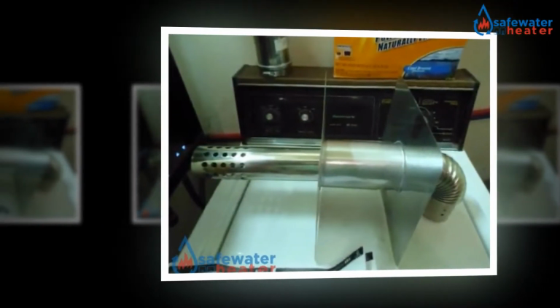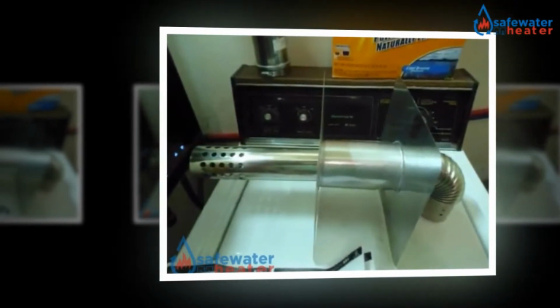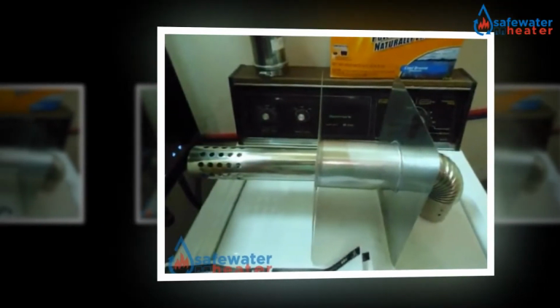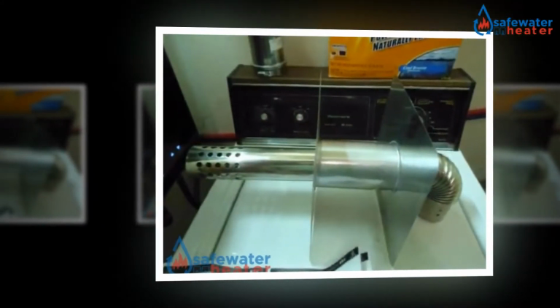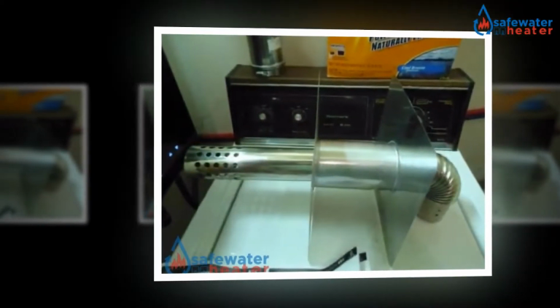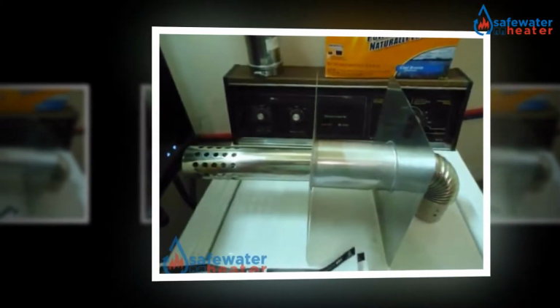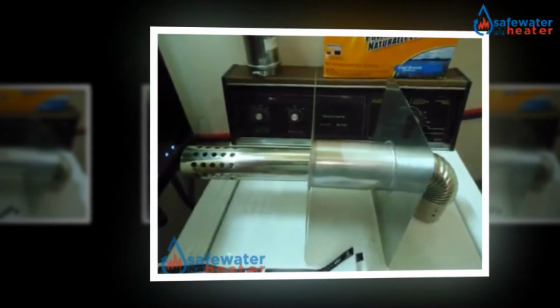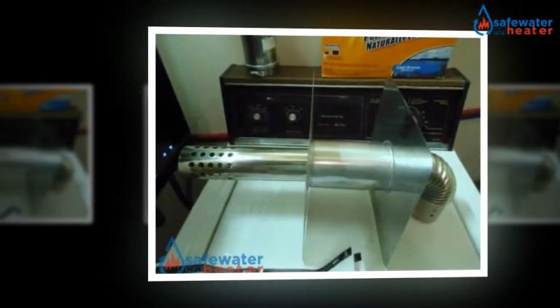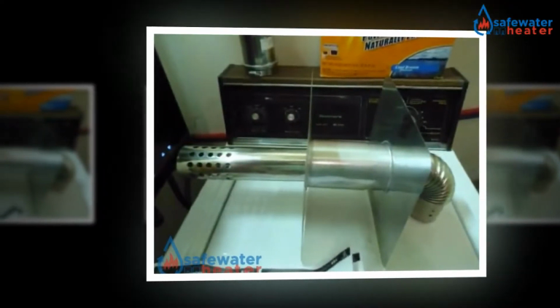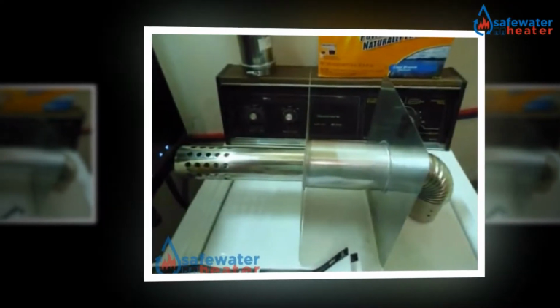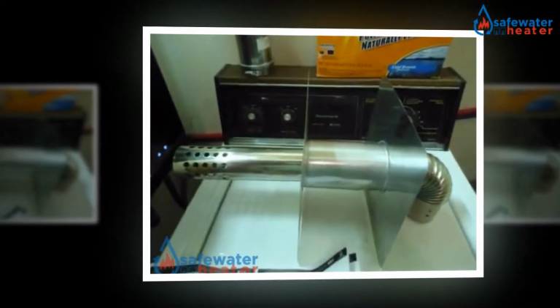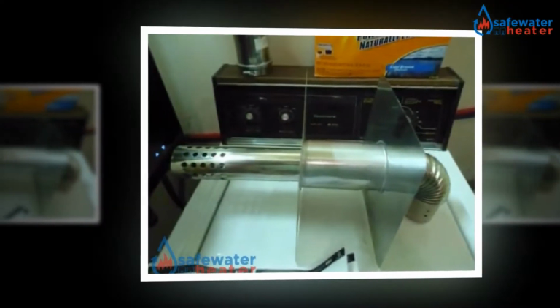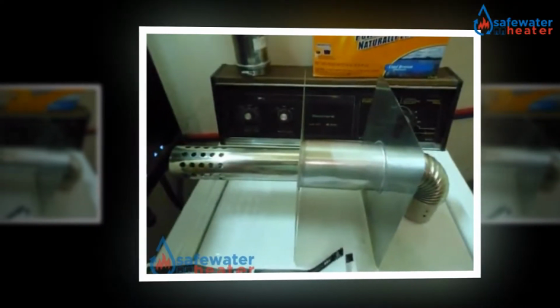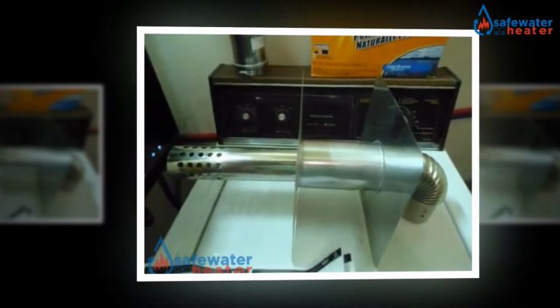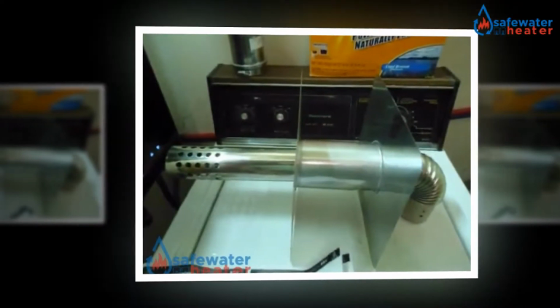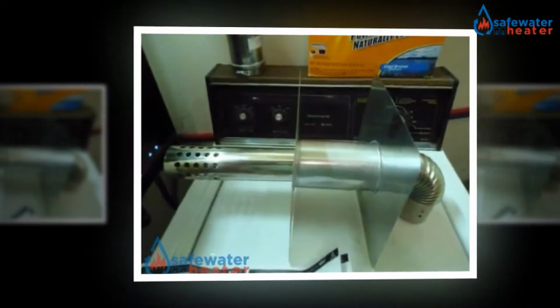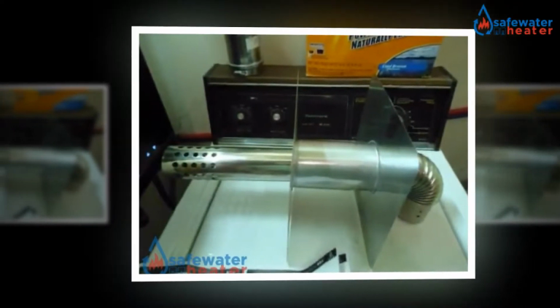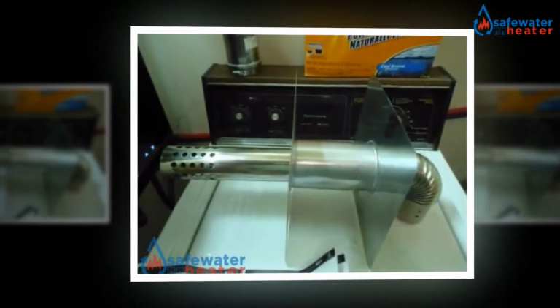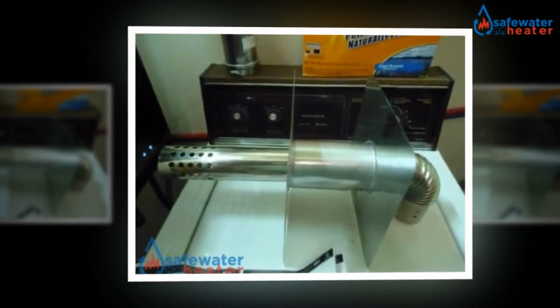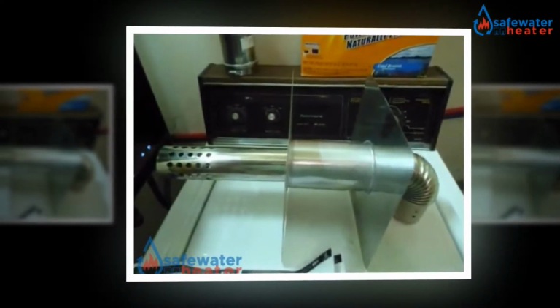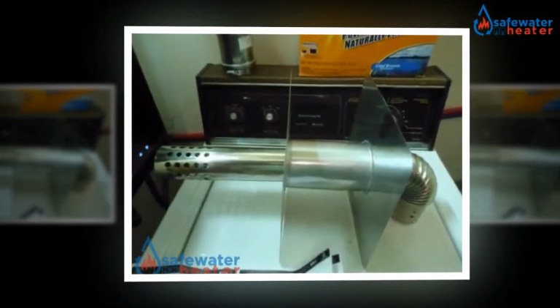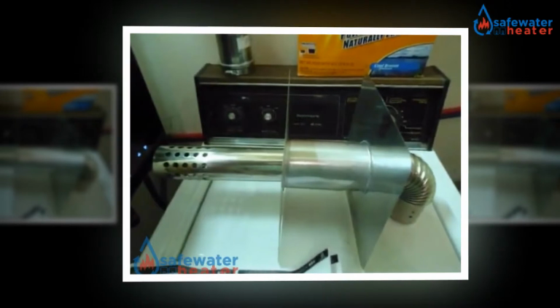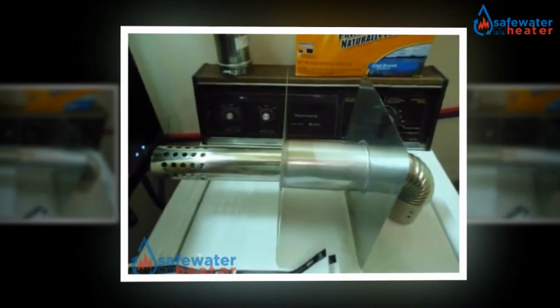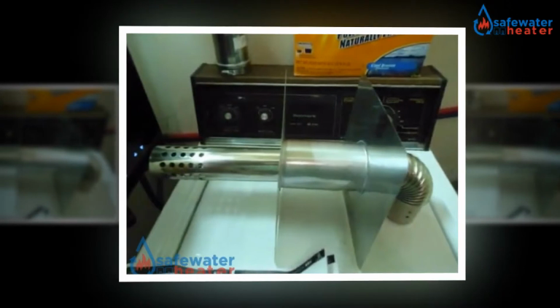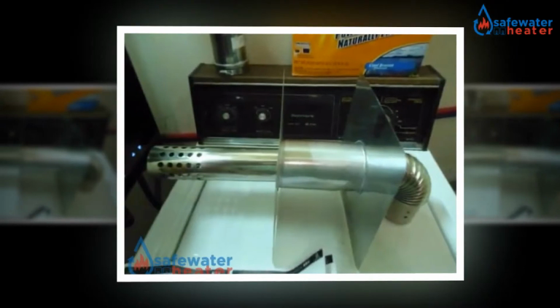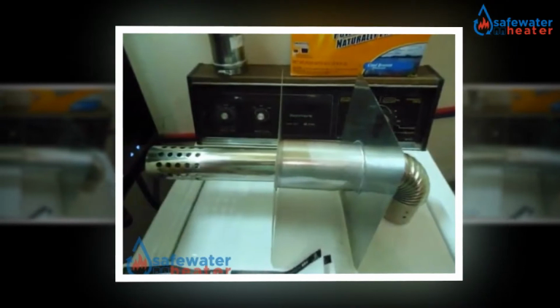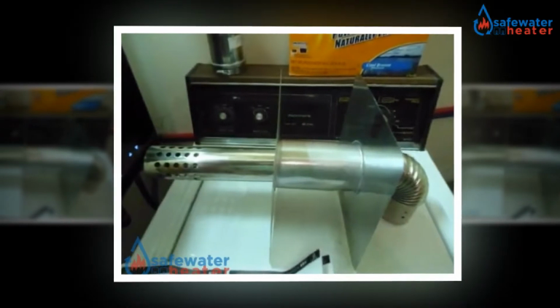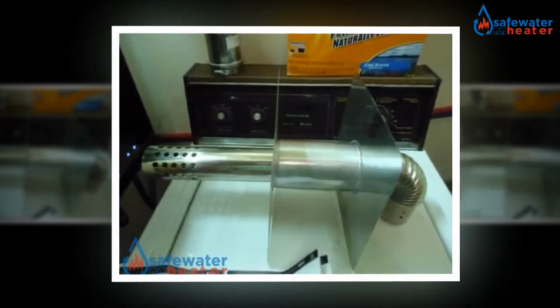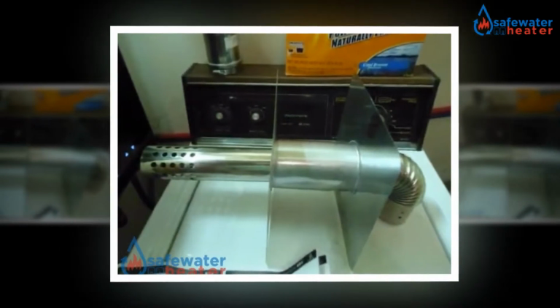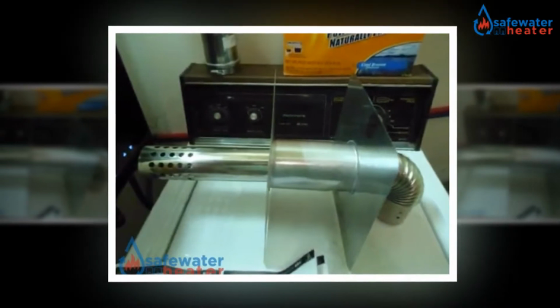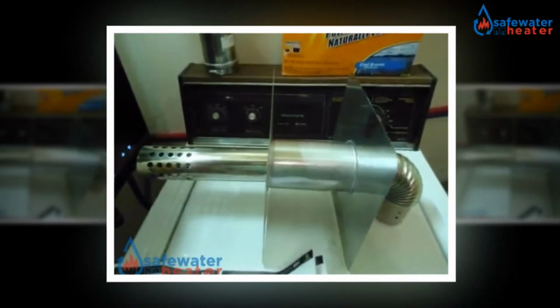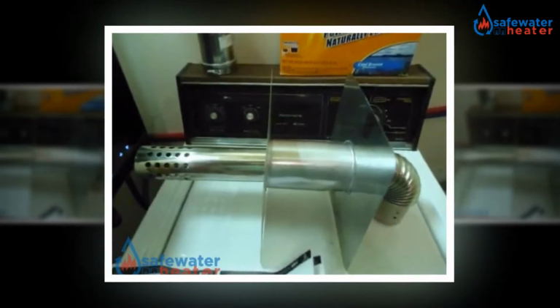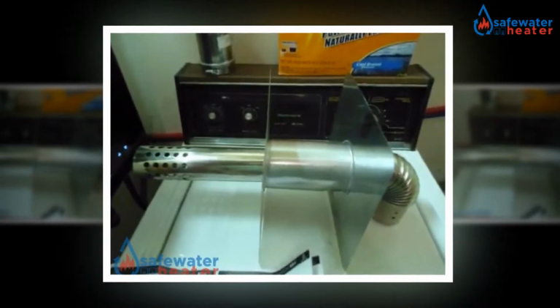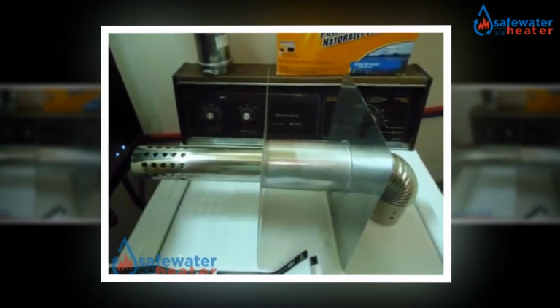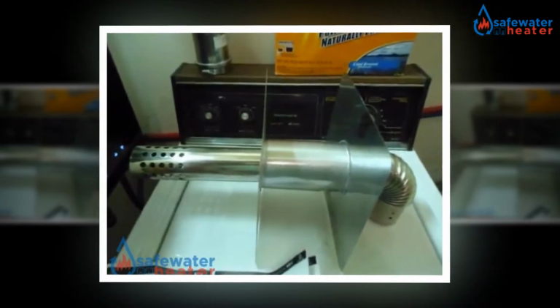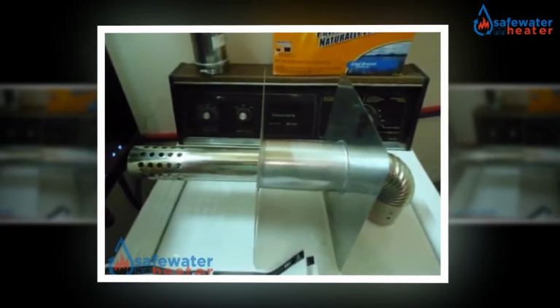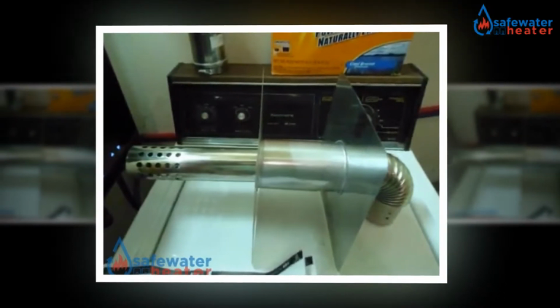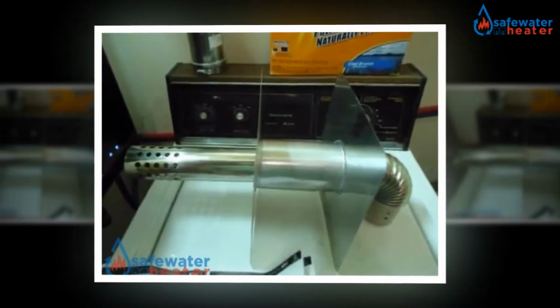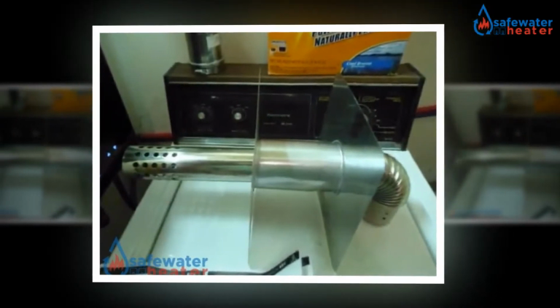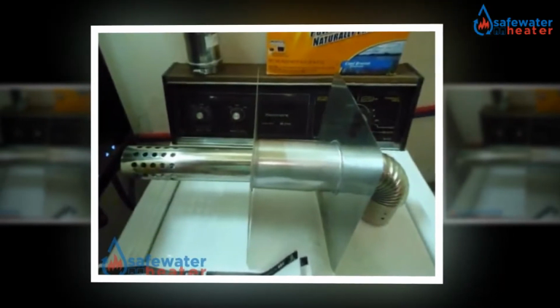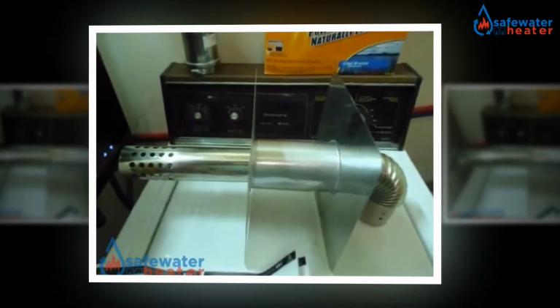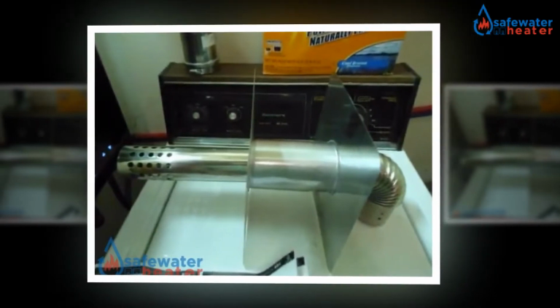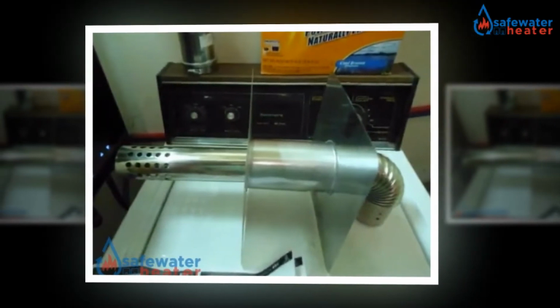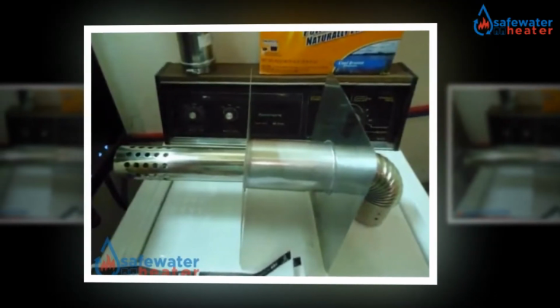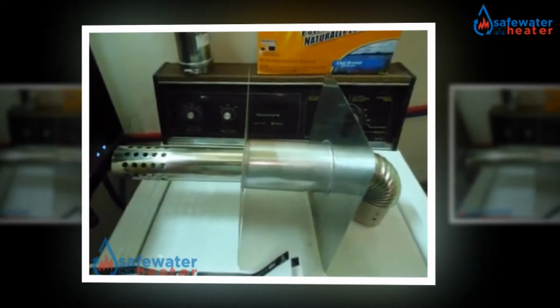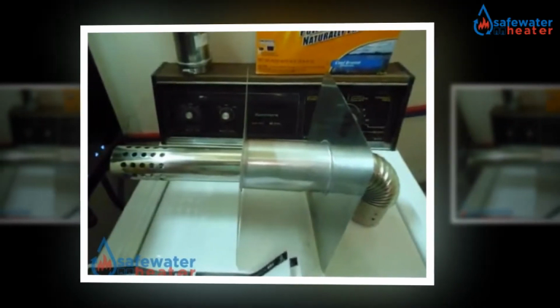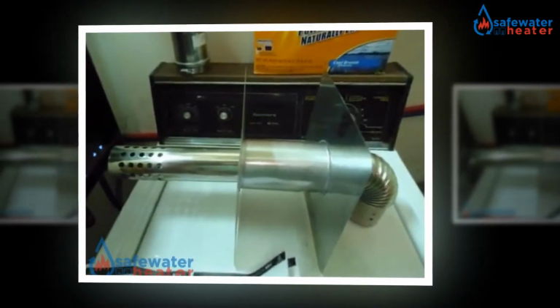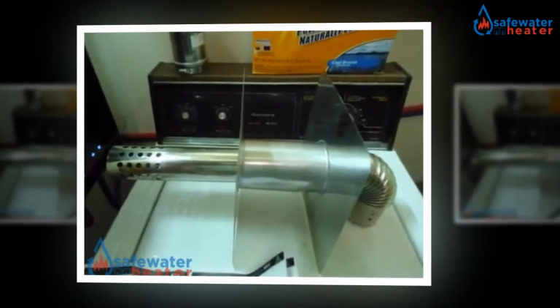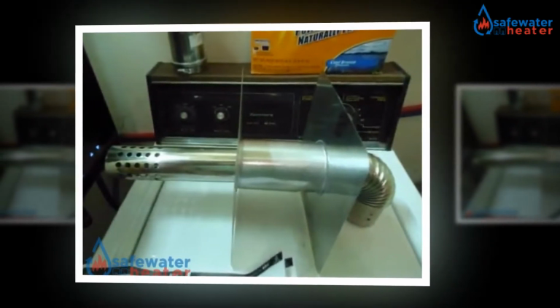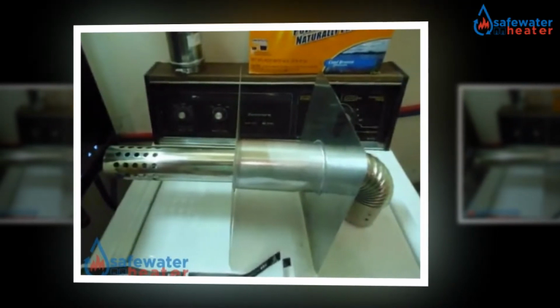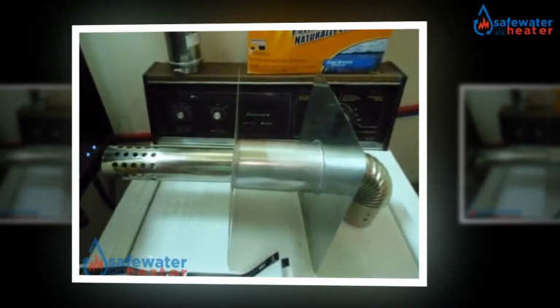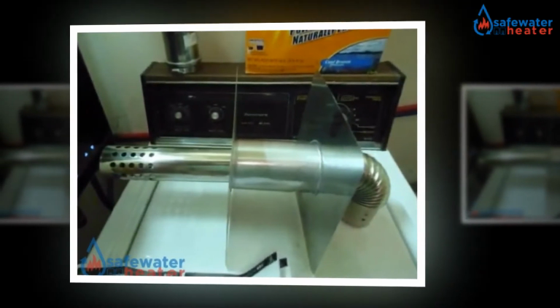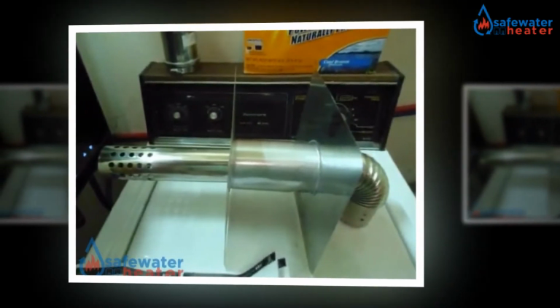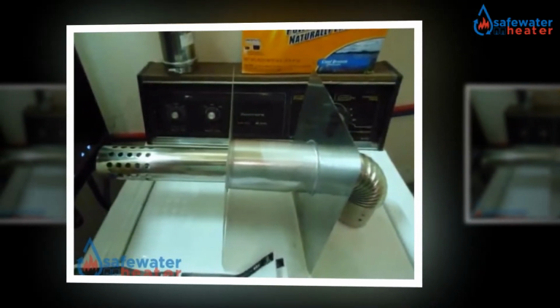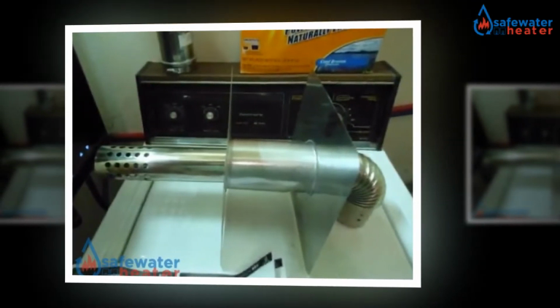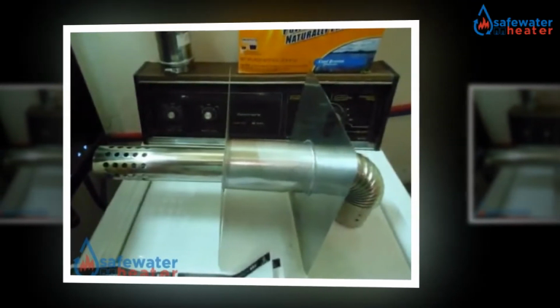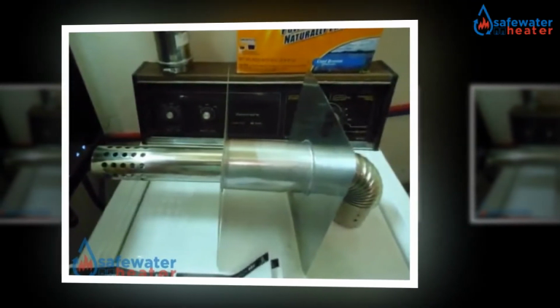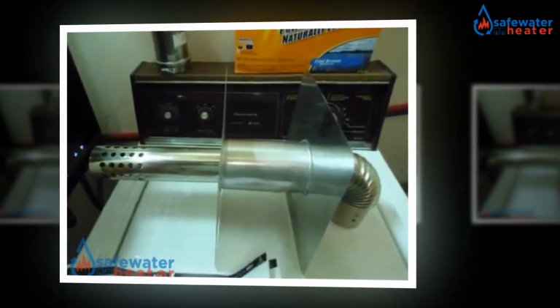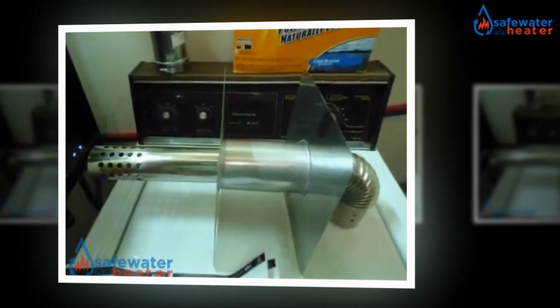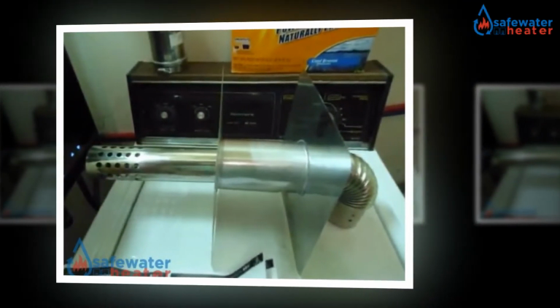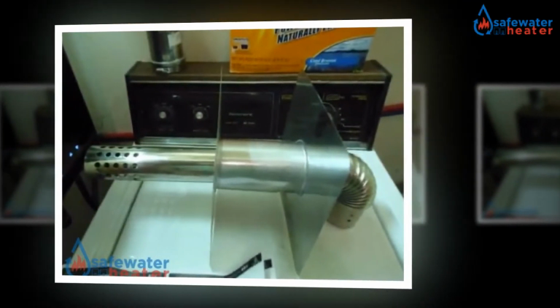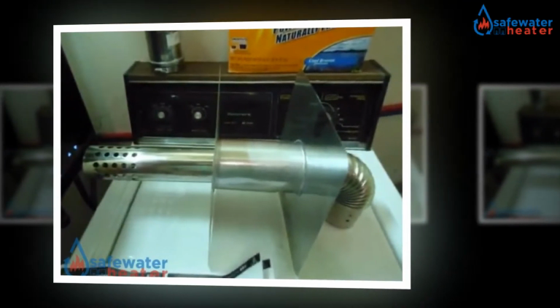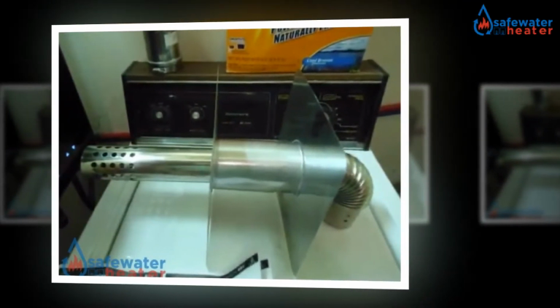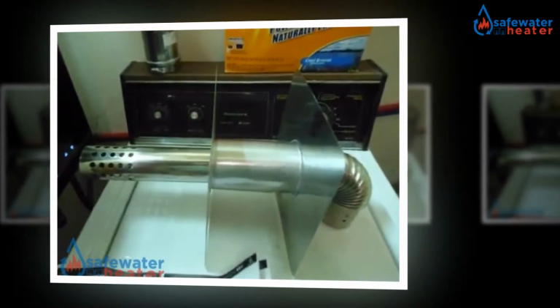In the past, tank type water heaters had been used to compensate for lower energy, but they are not as efficient as the tankless water heaters.